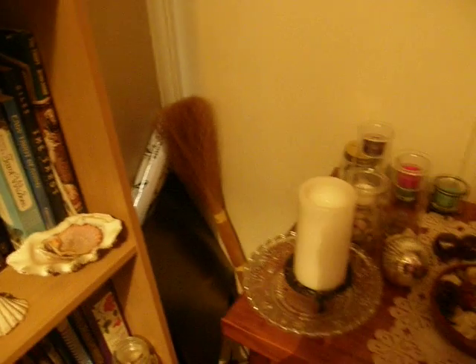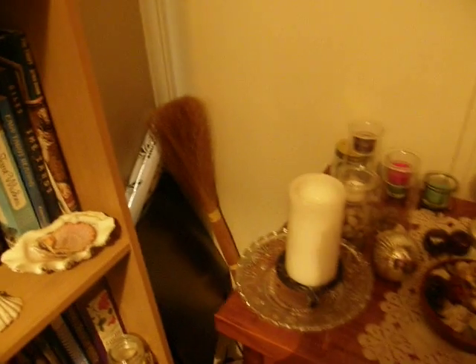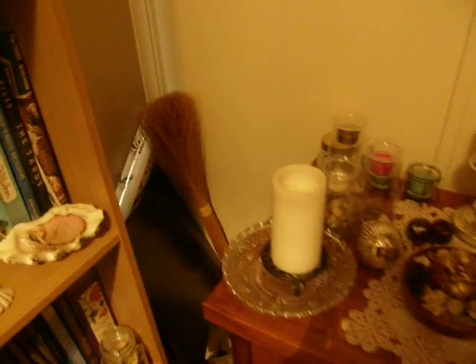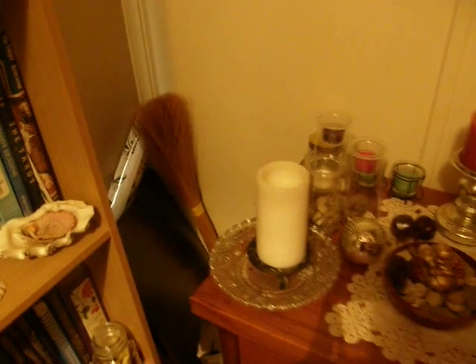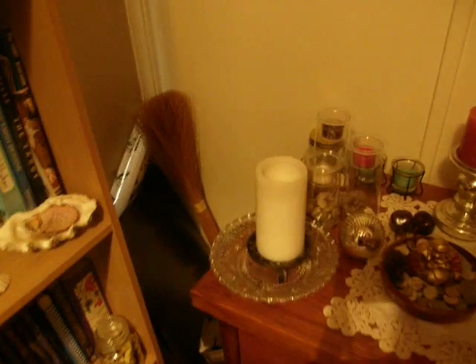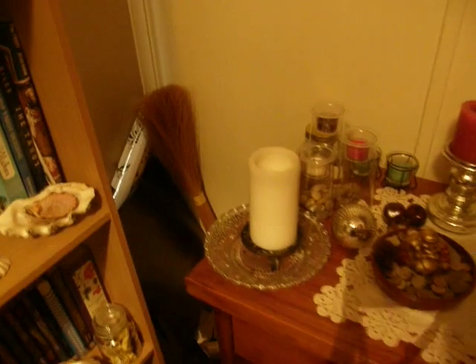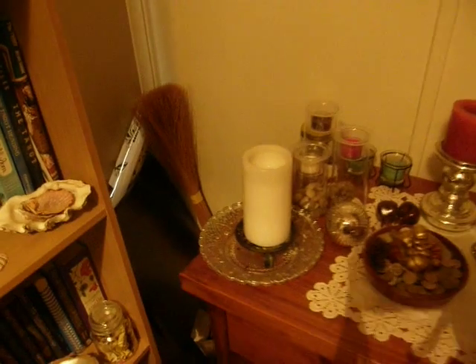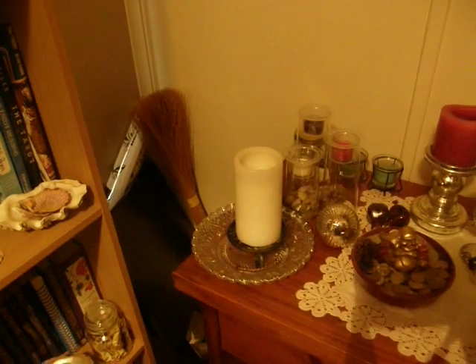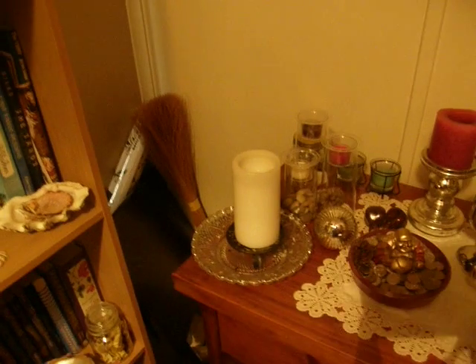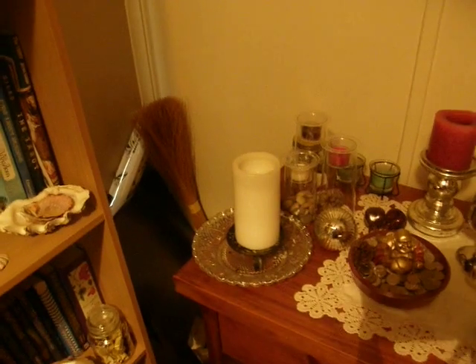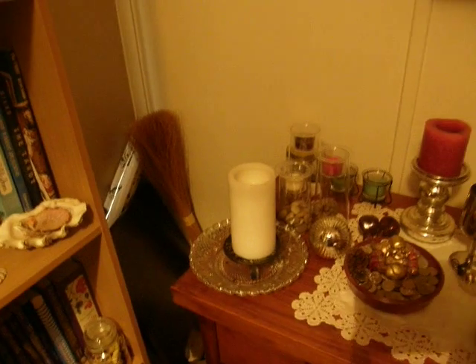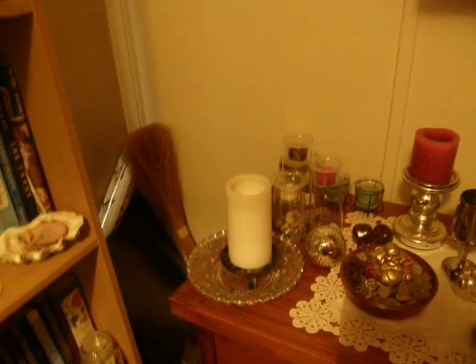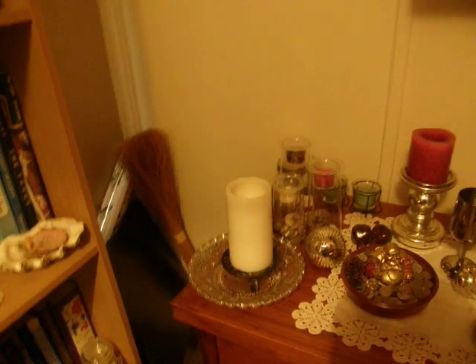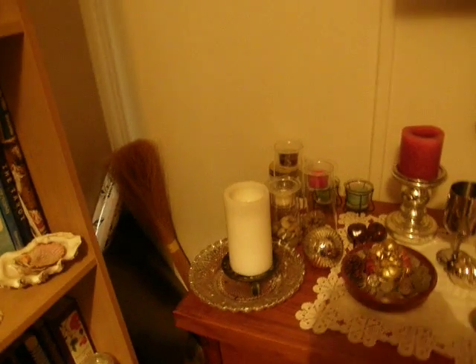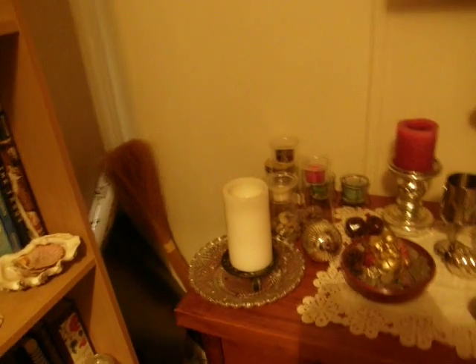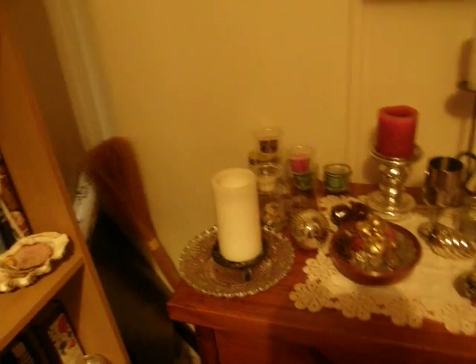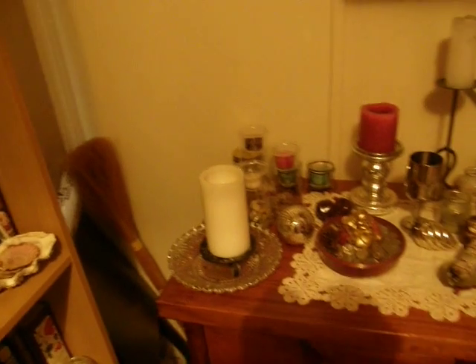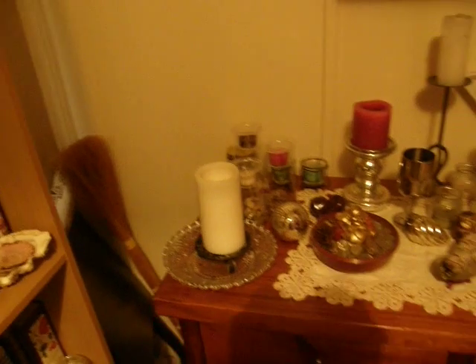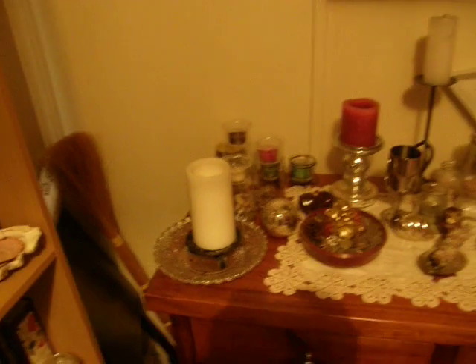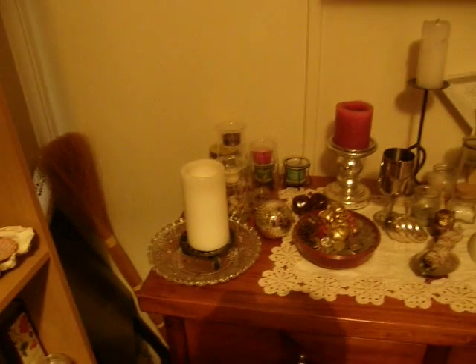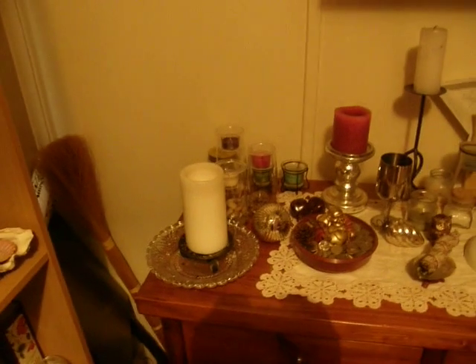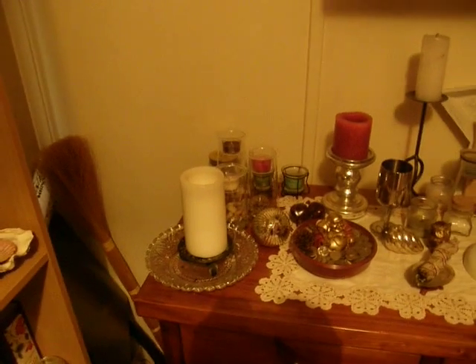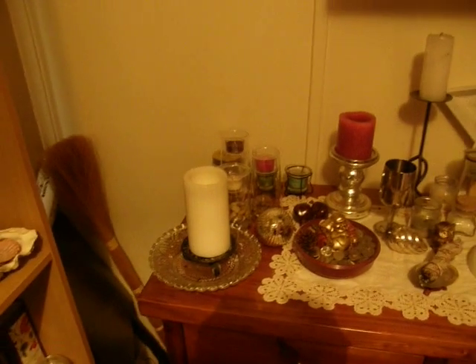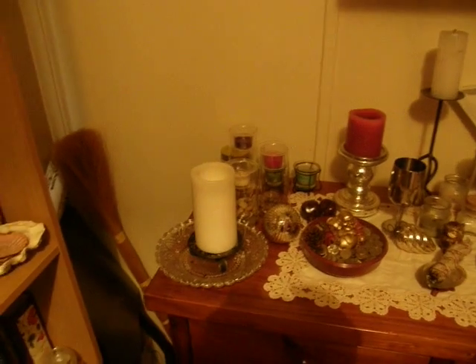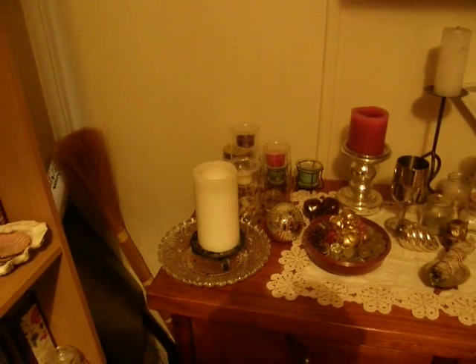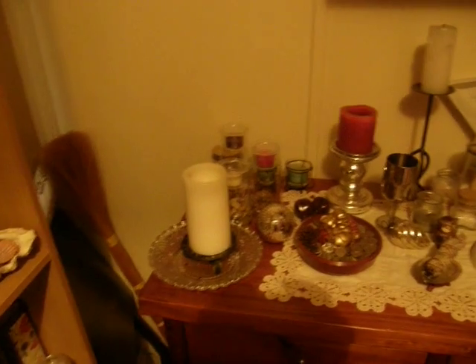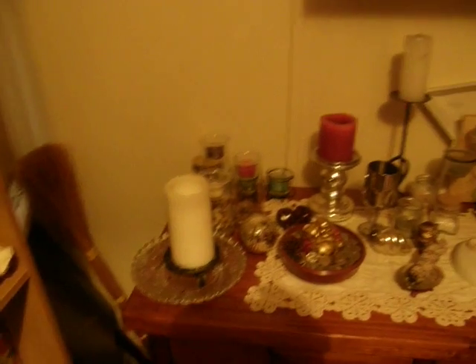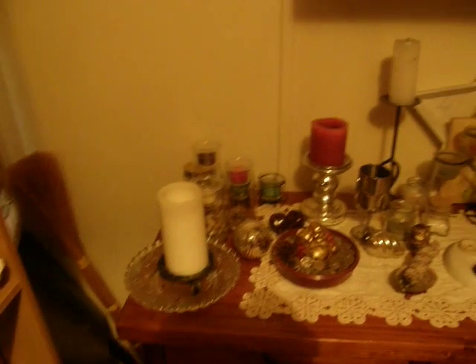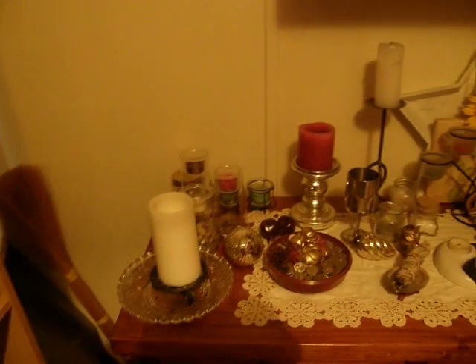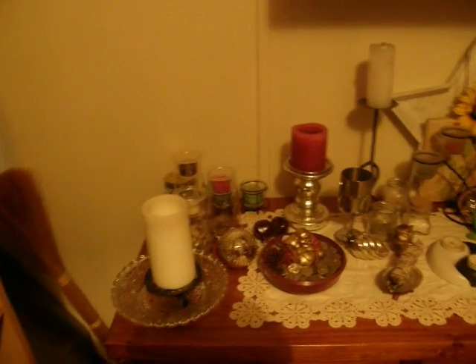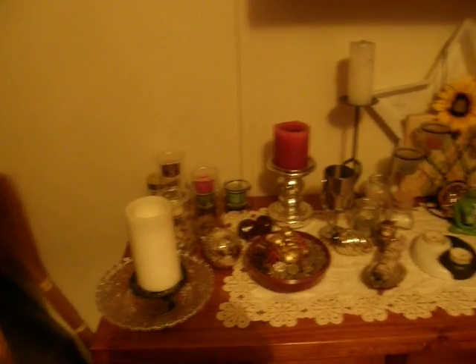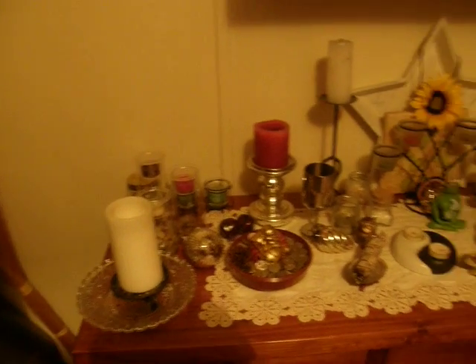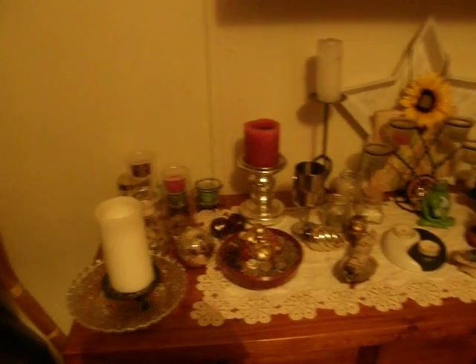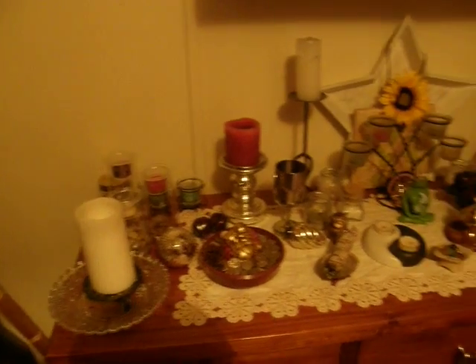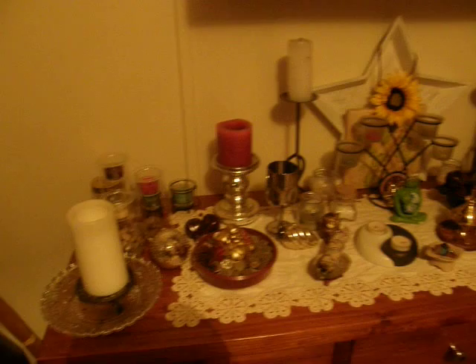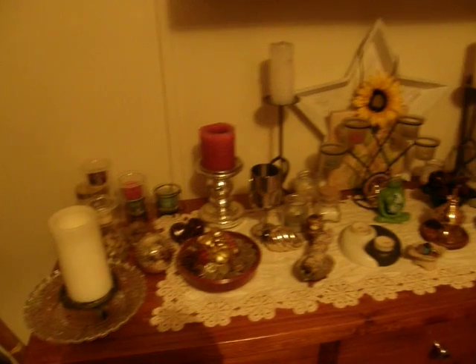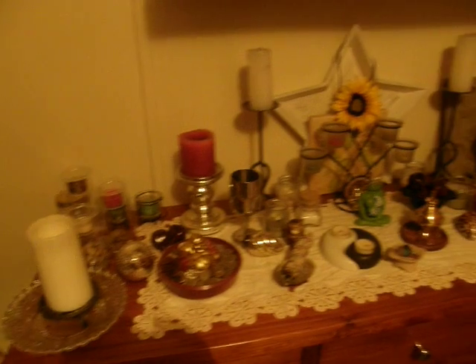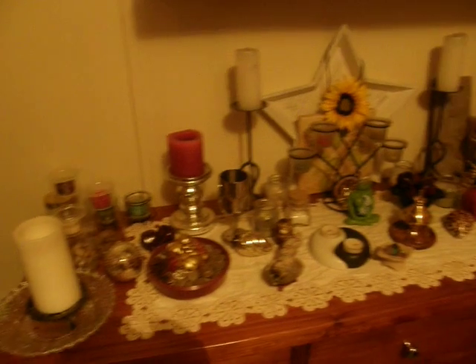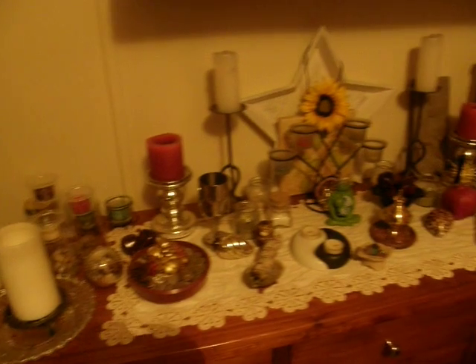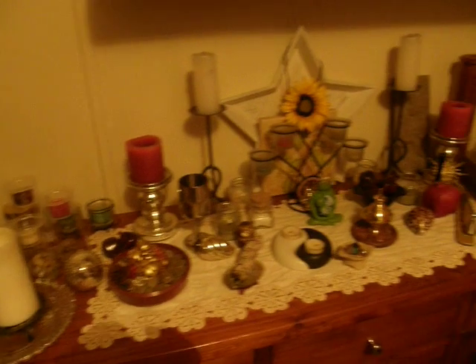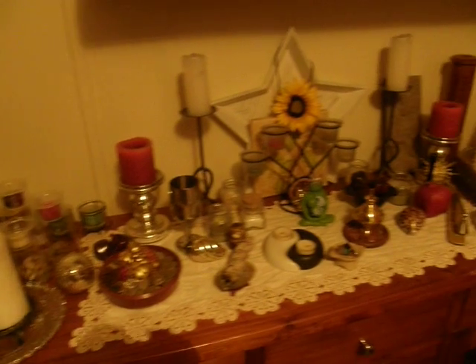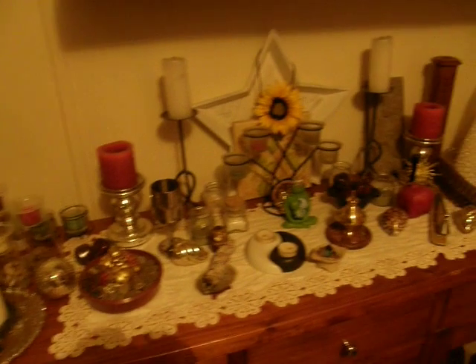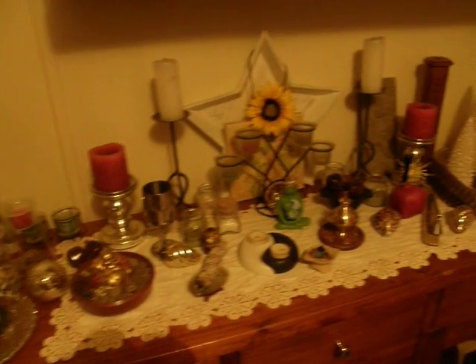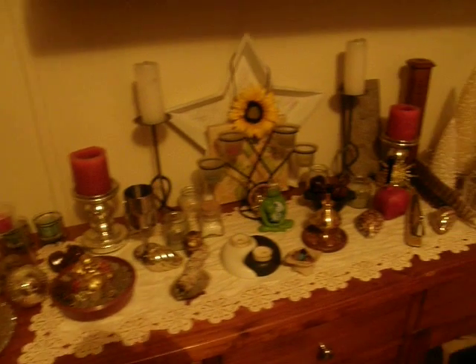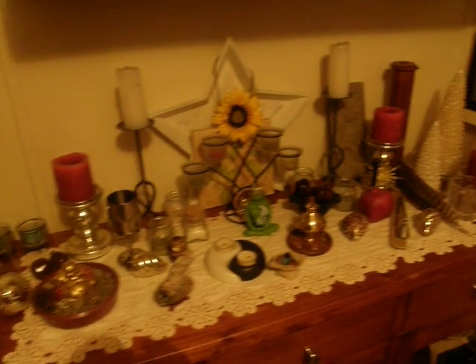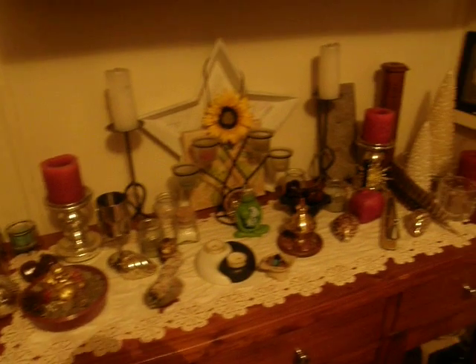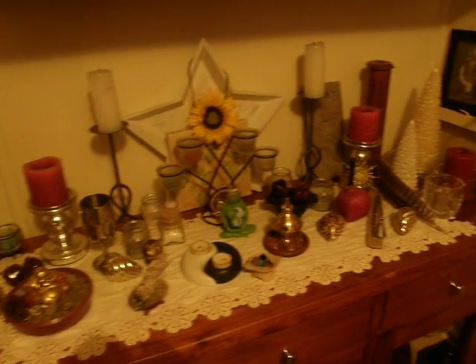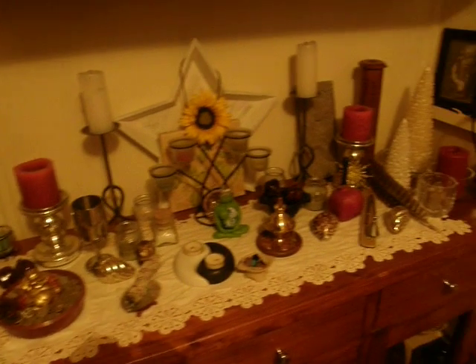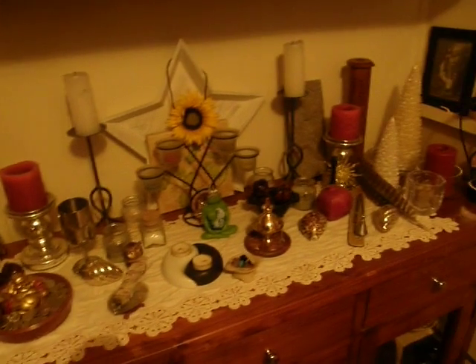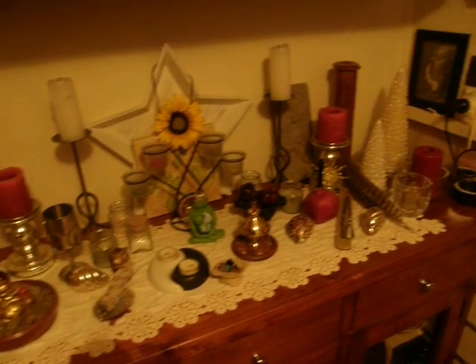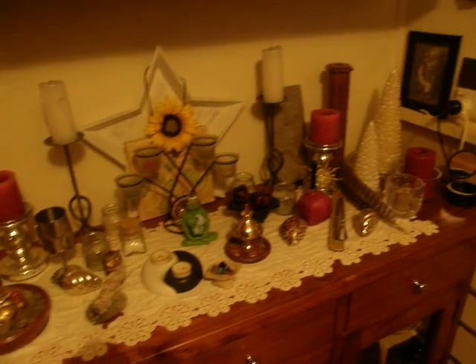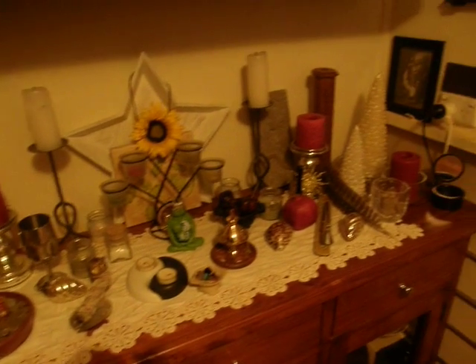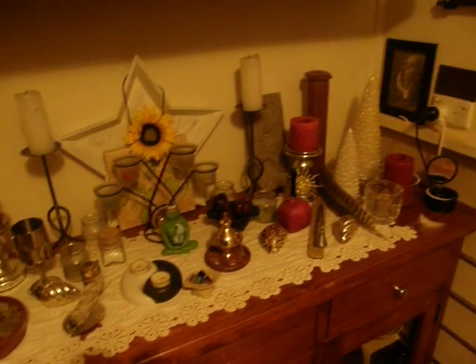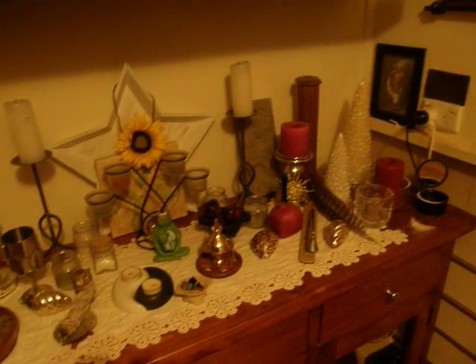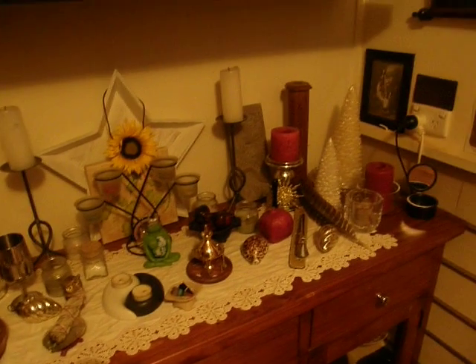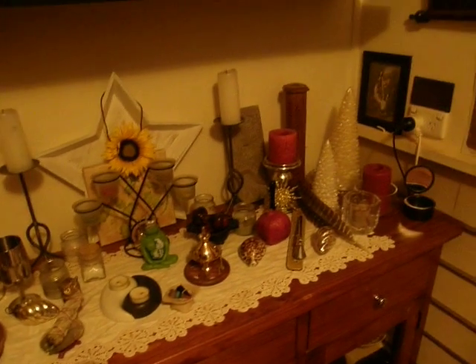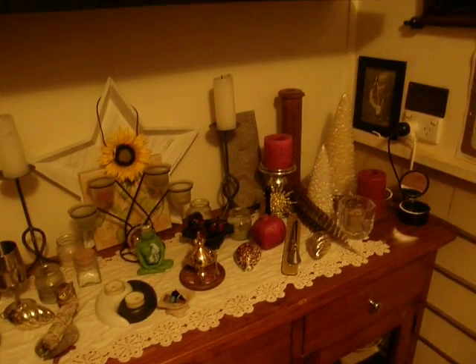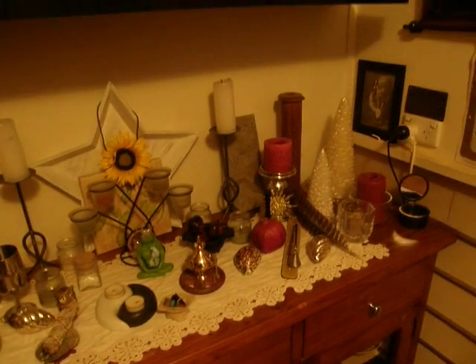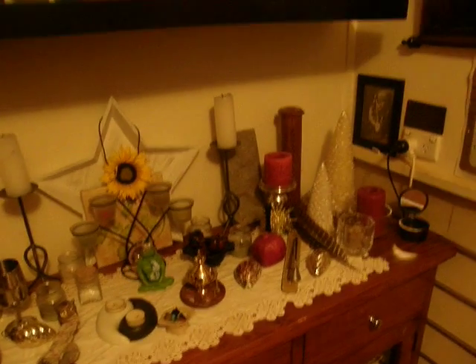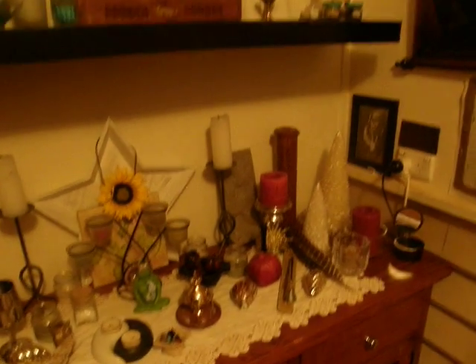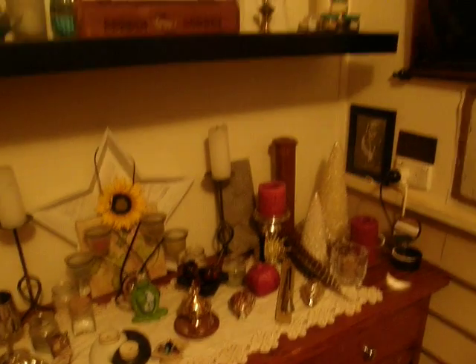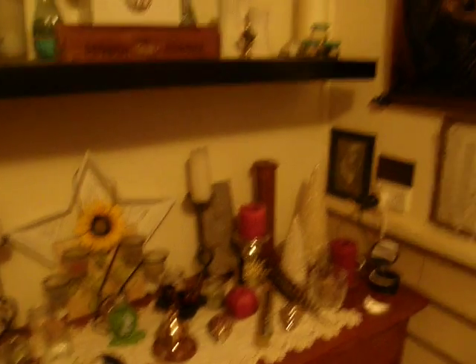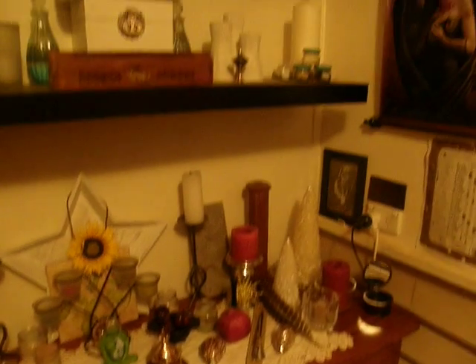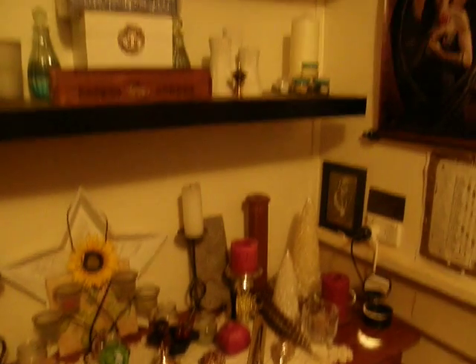Here is my altar — I've got my shadow book. Just a quick look; I'll do a proper altar video later.